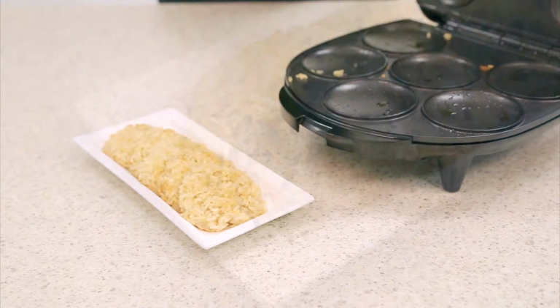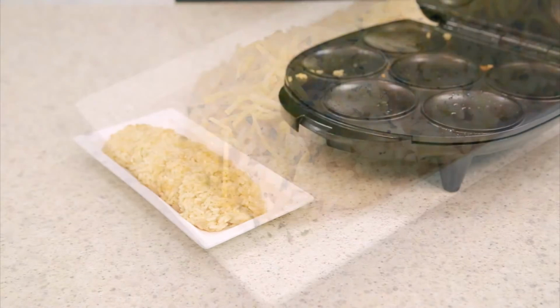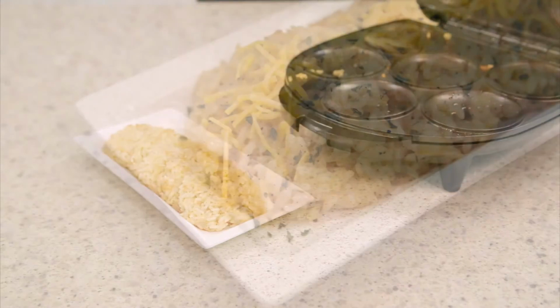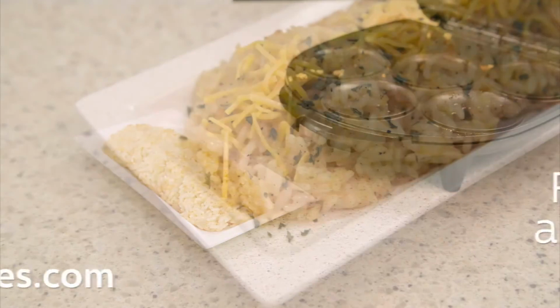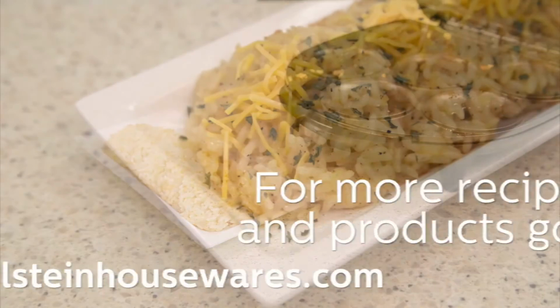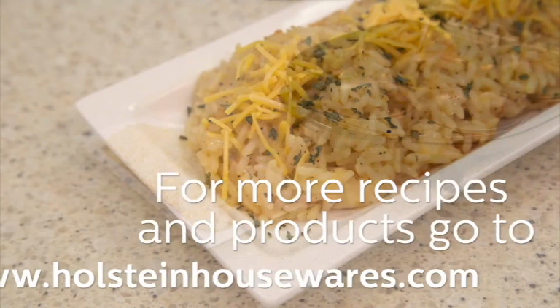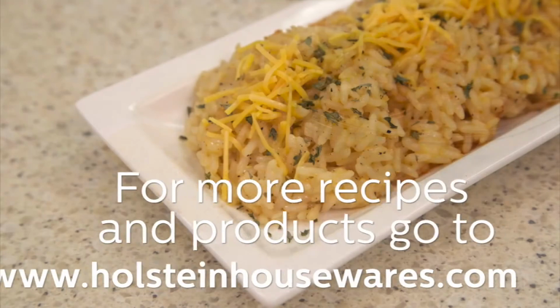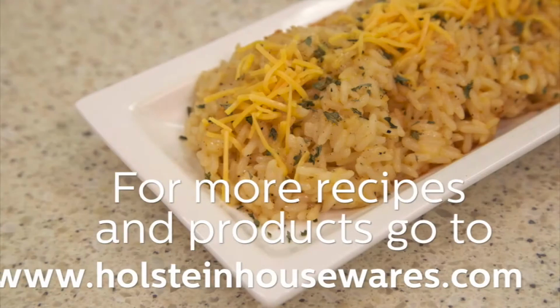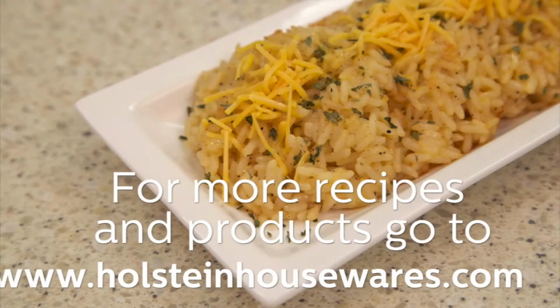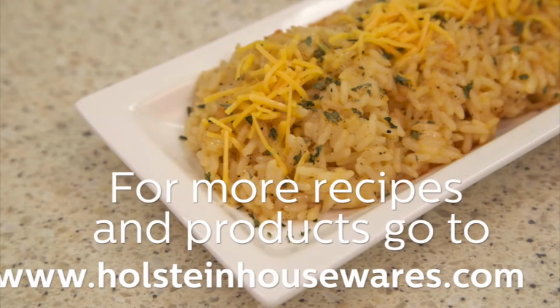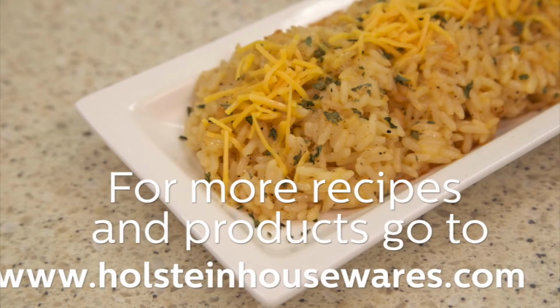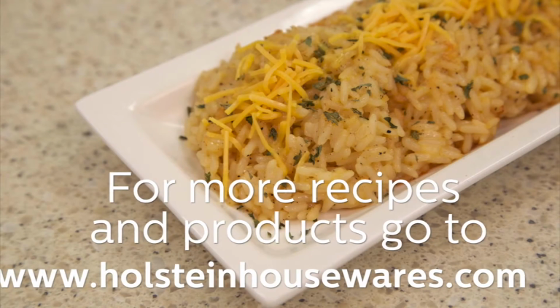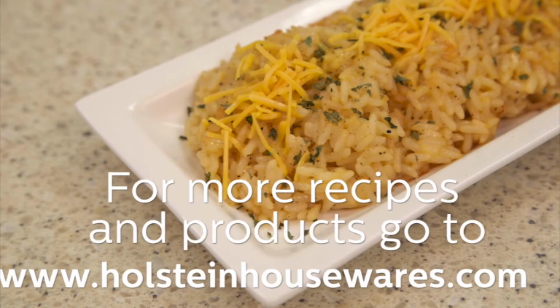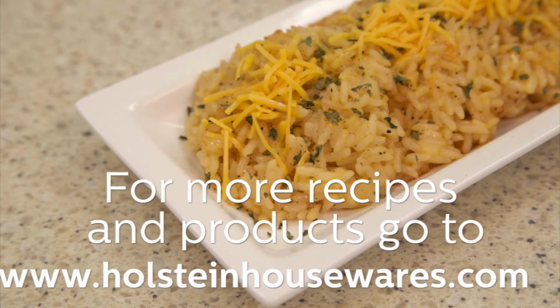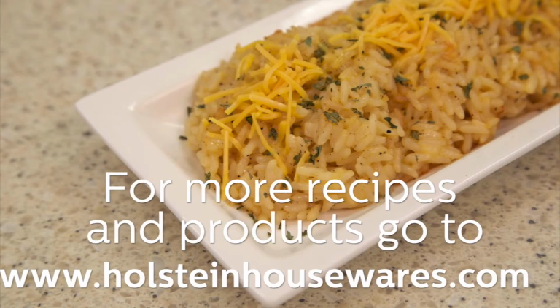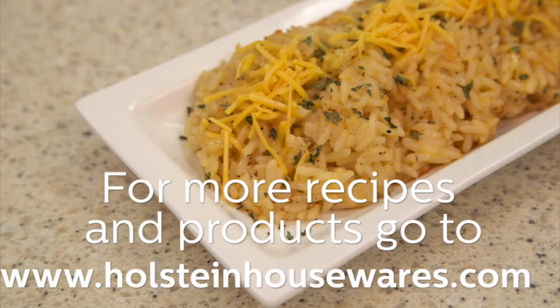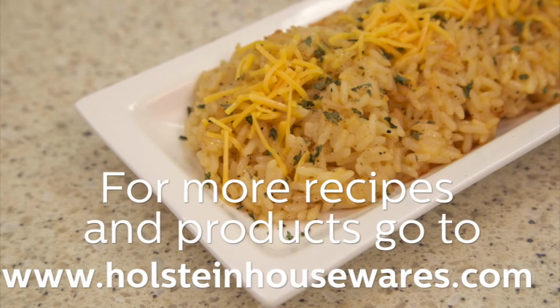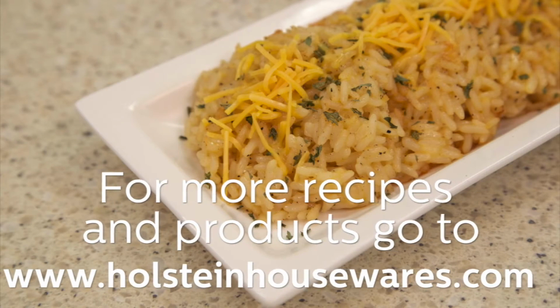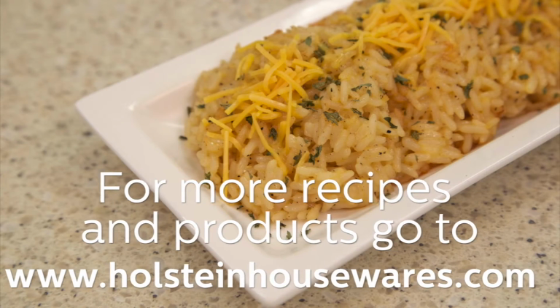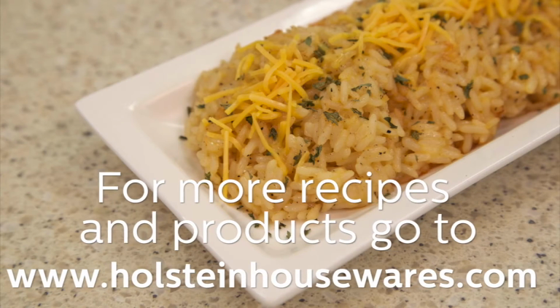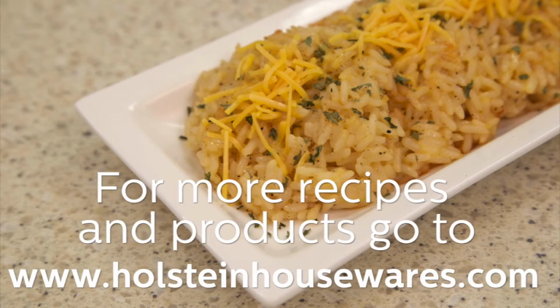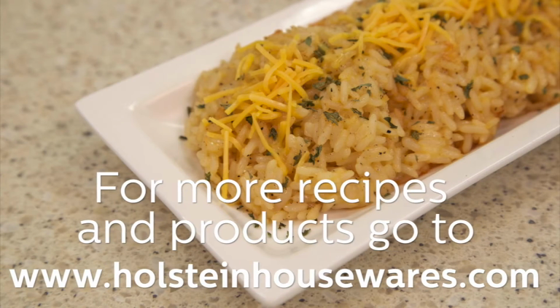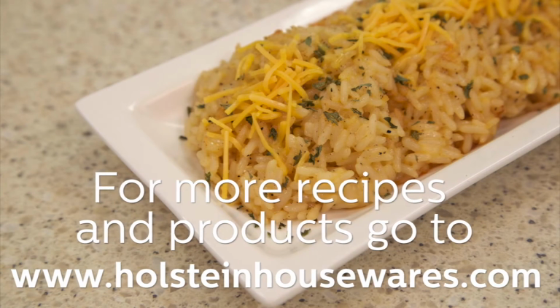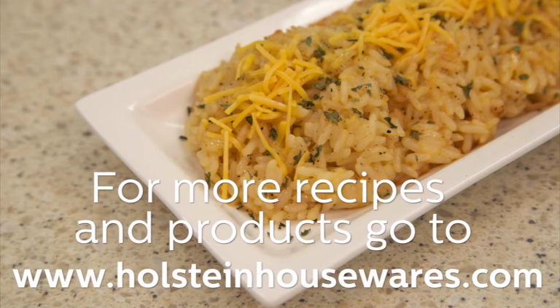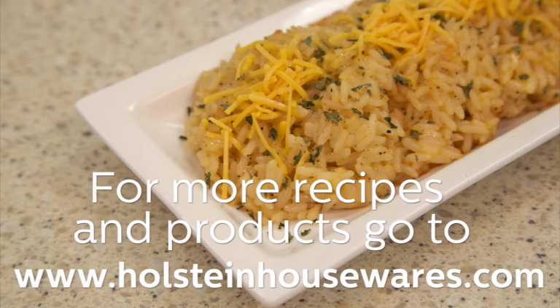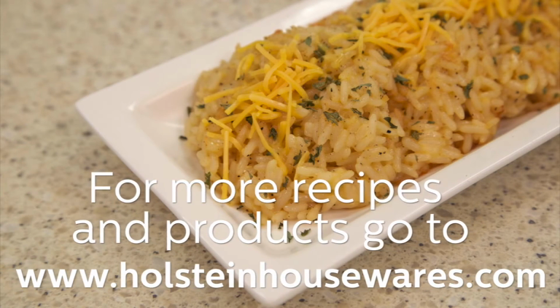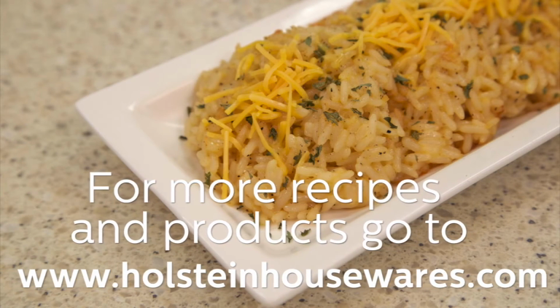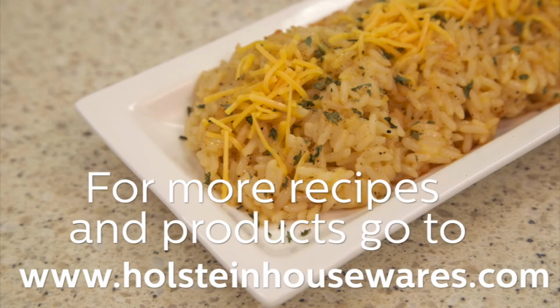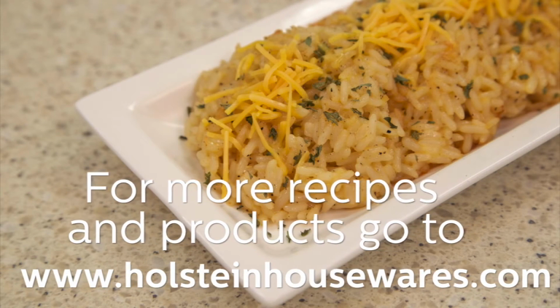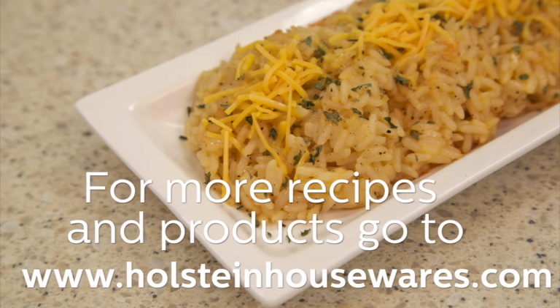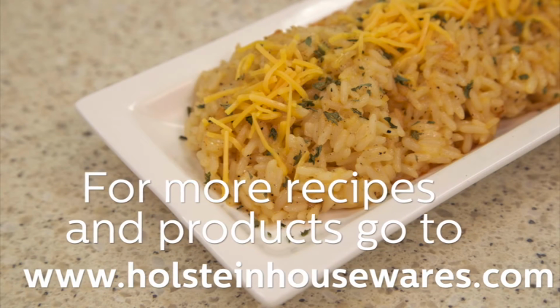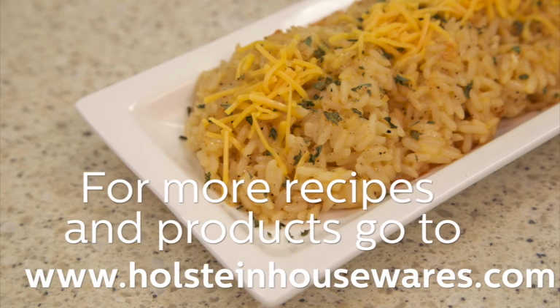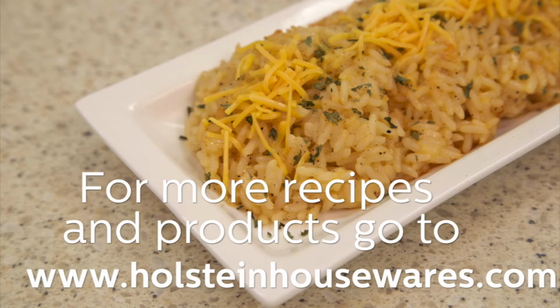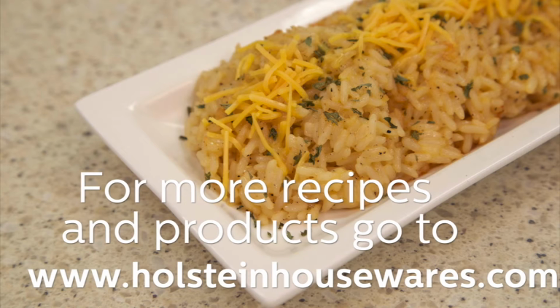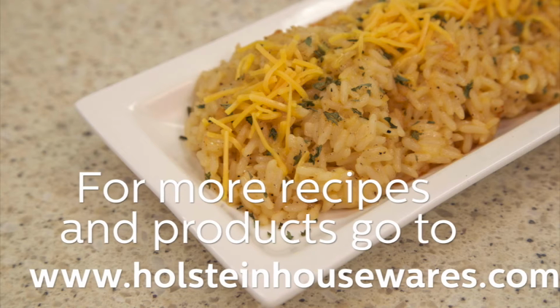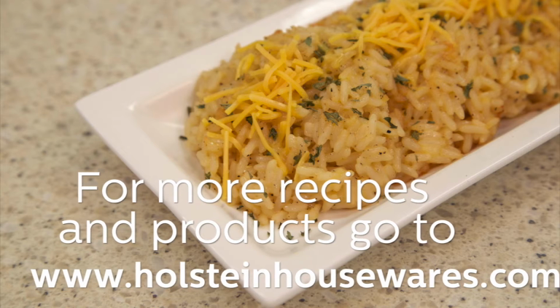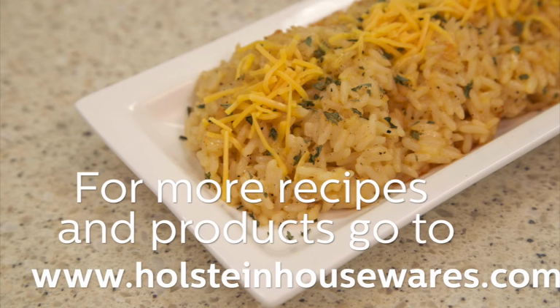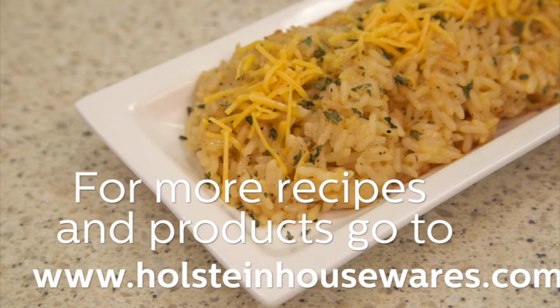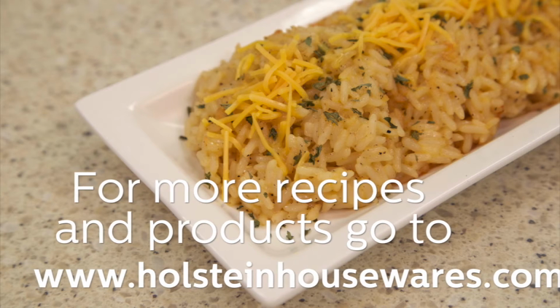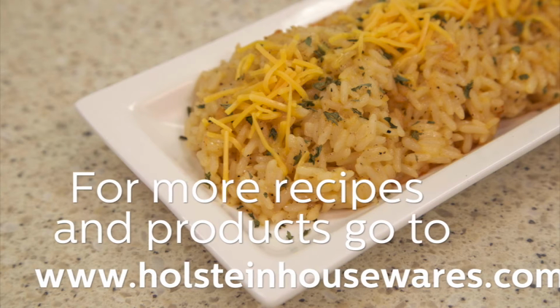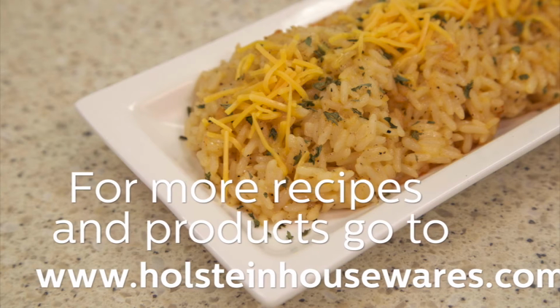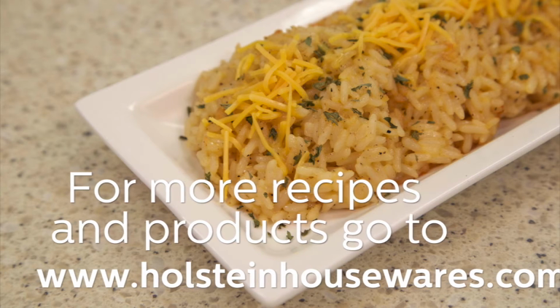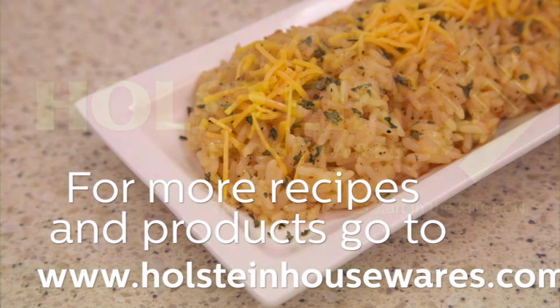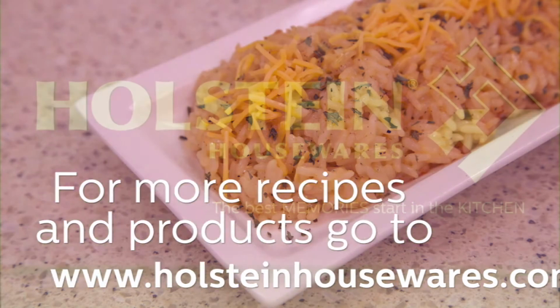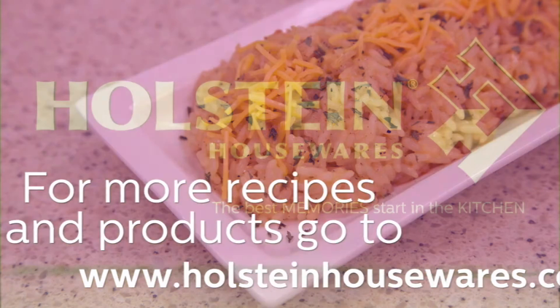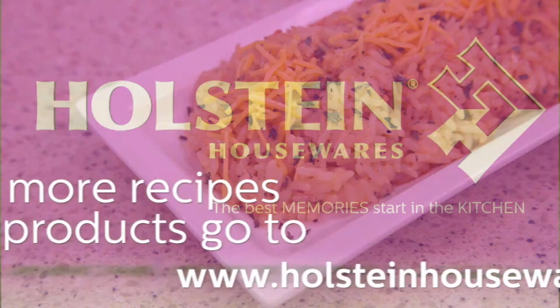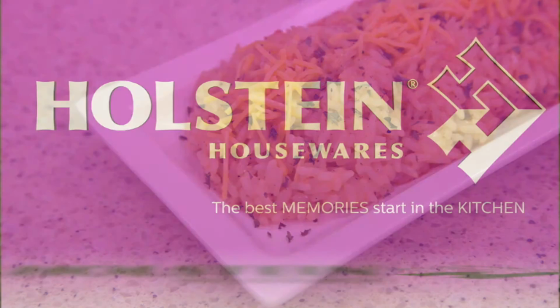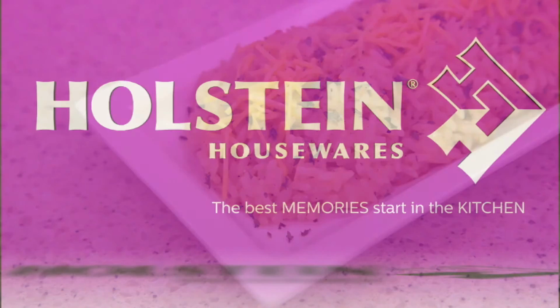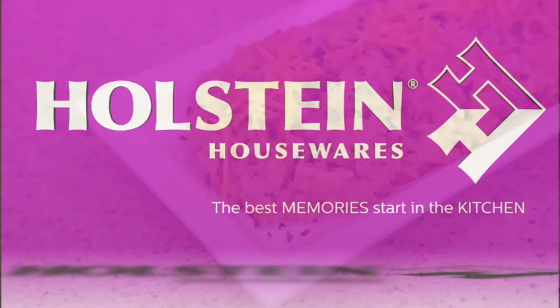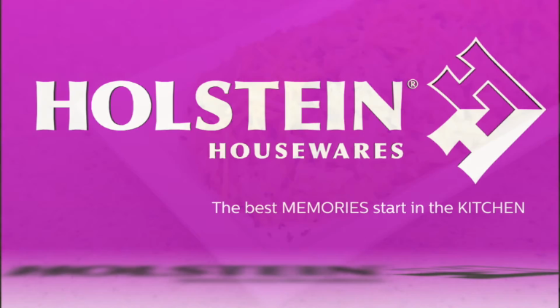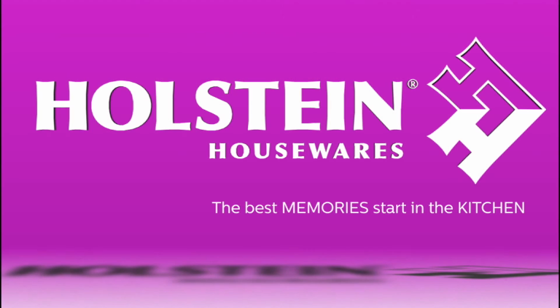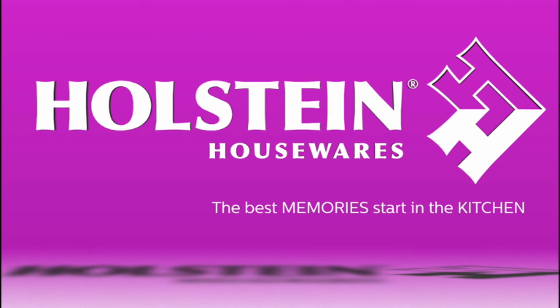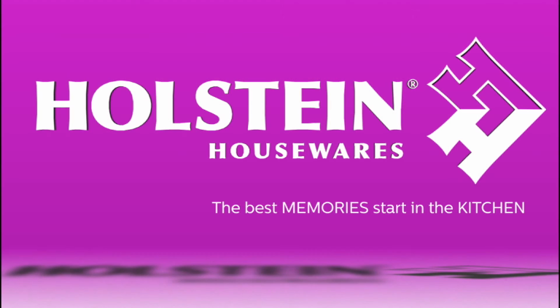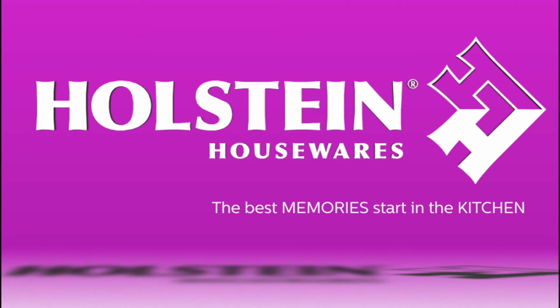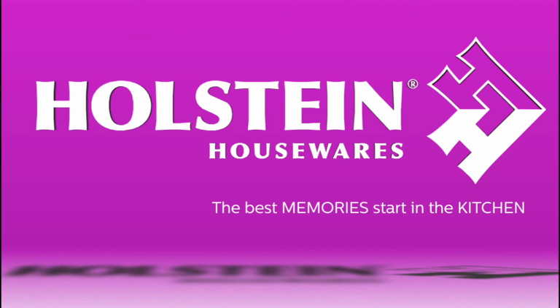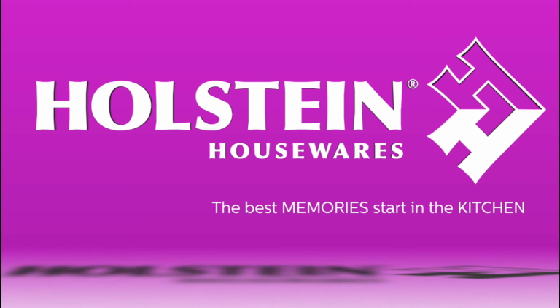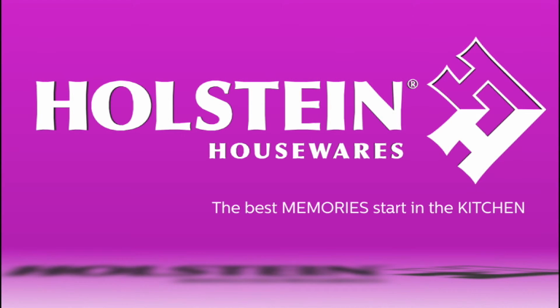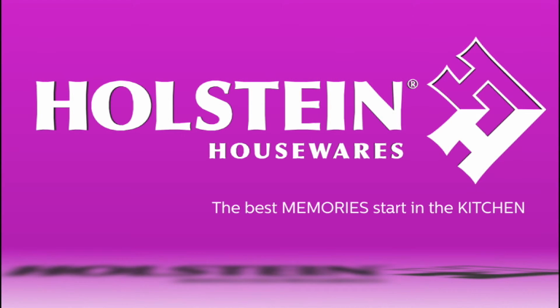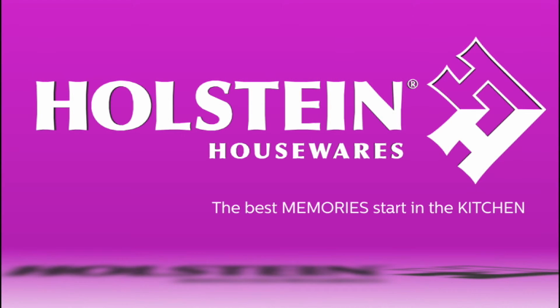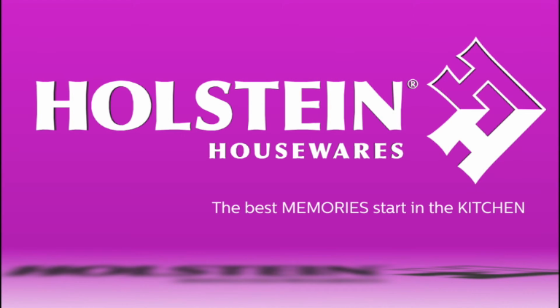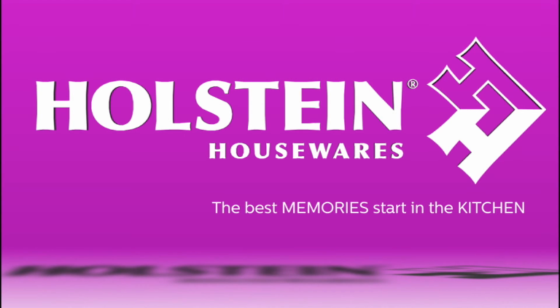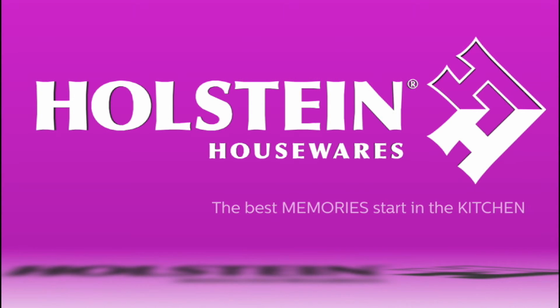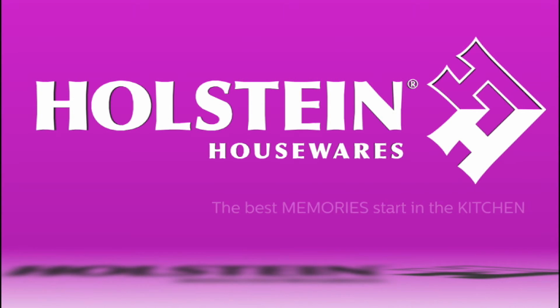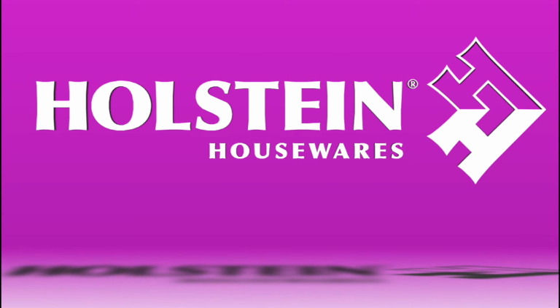For more recipe tips and ideas, check back with us. We hope you enjoyed this episode of Holstein's Kitchen.